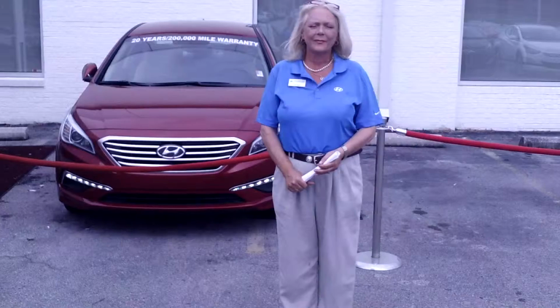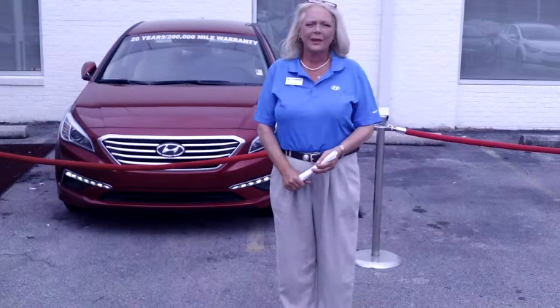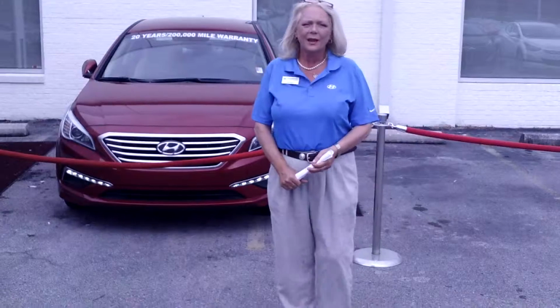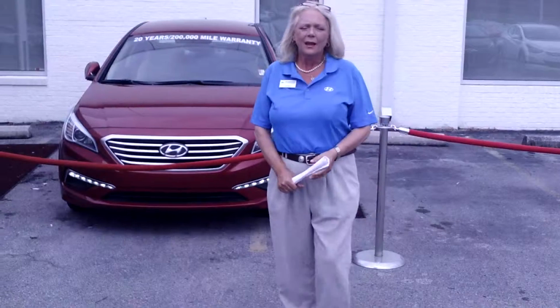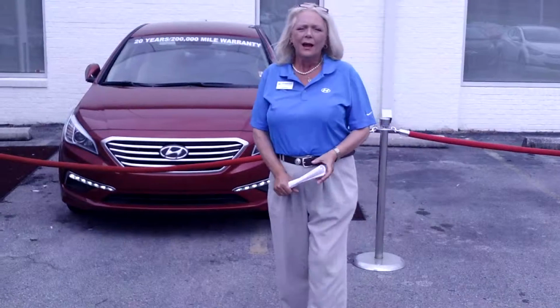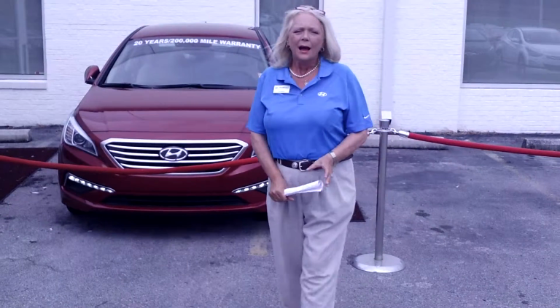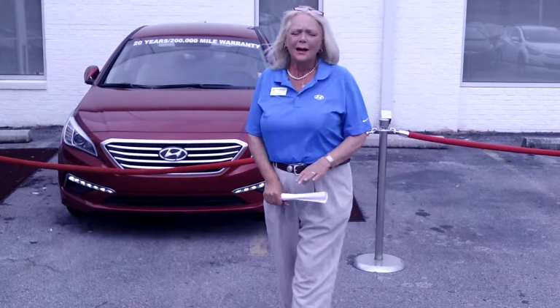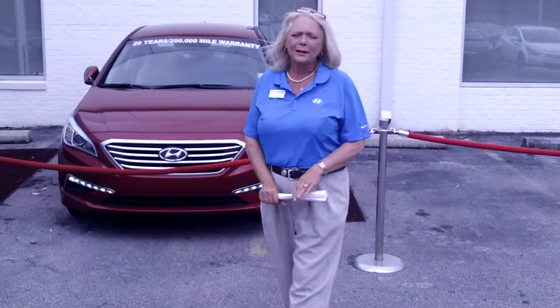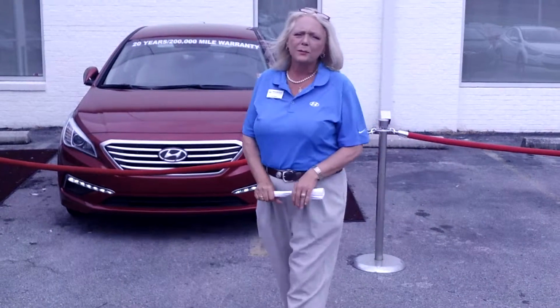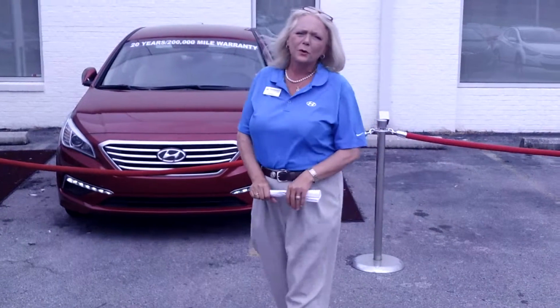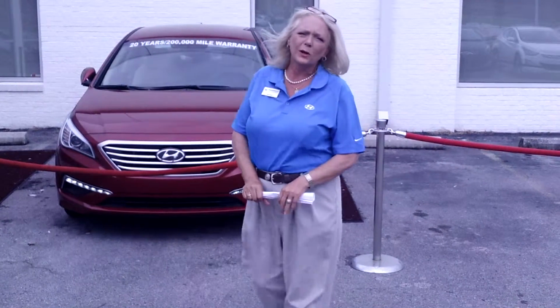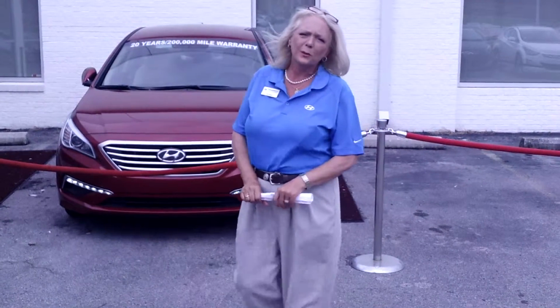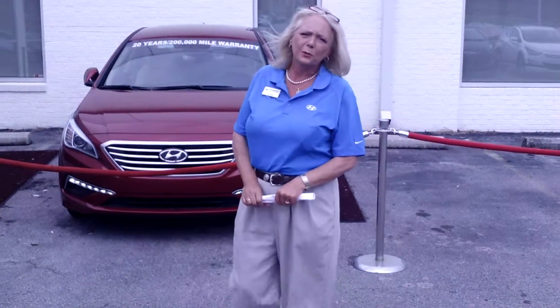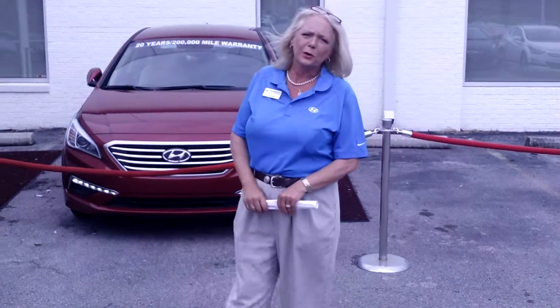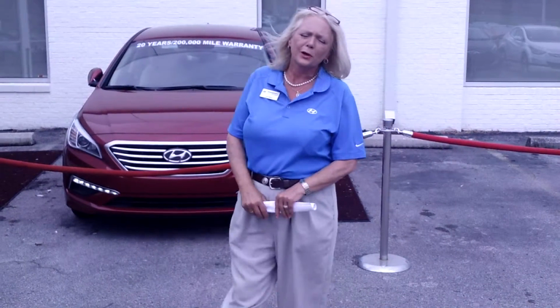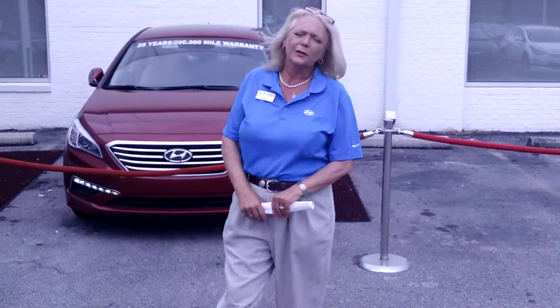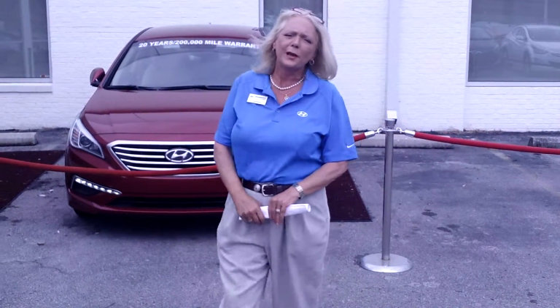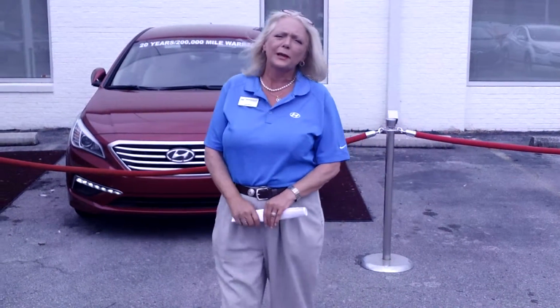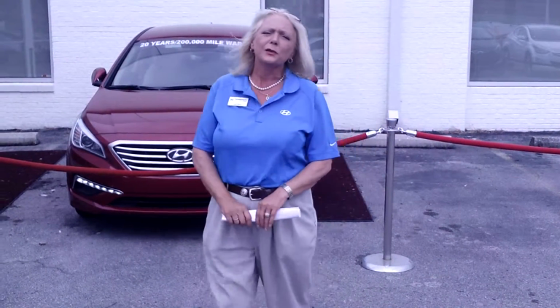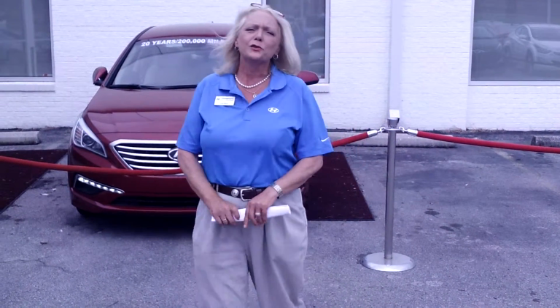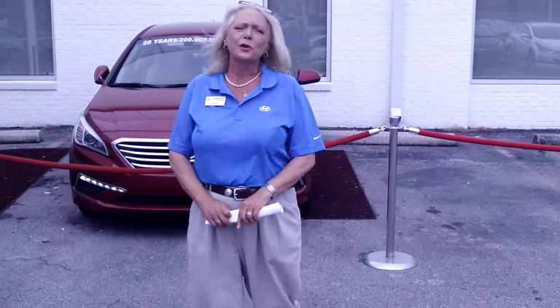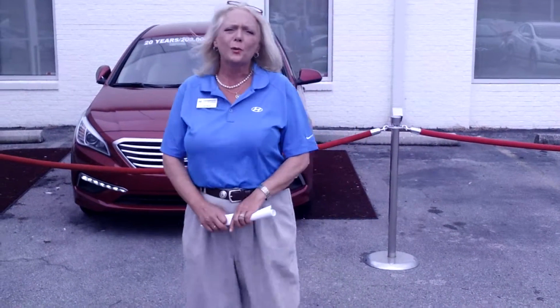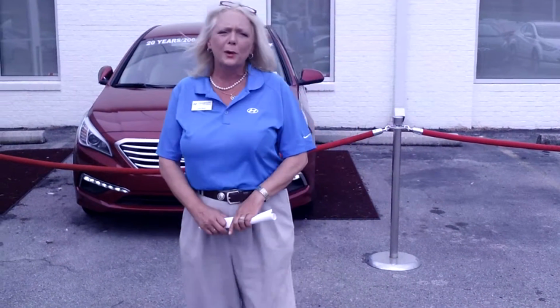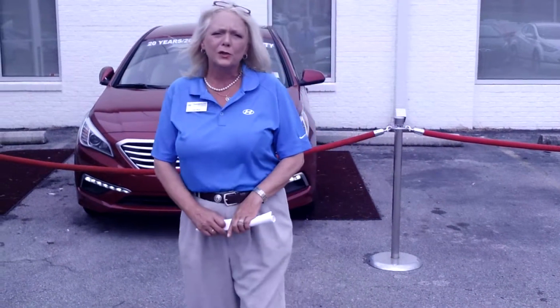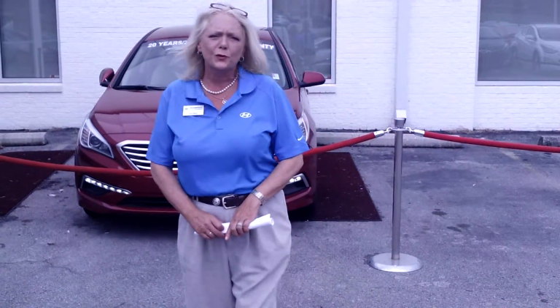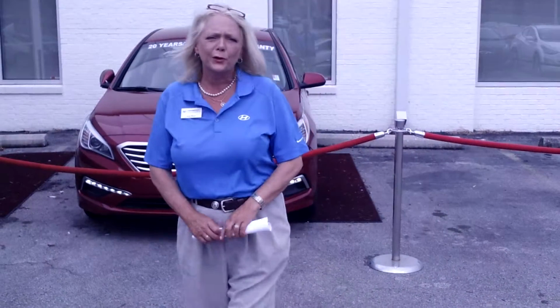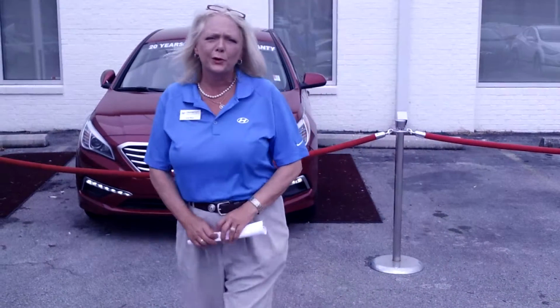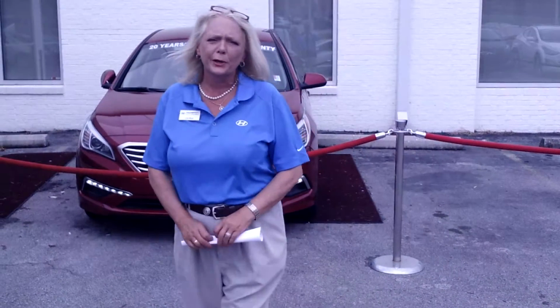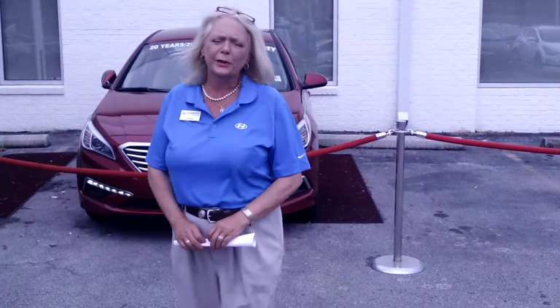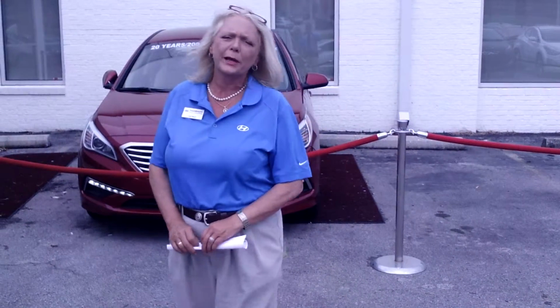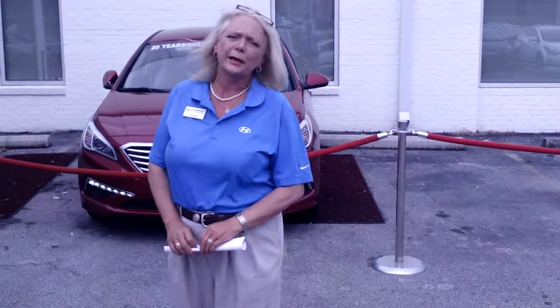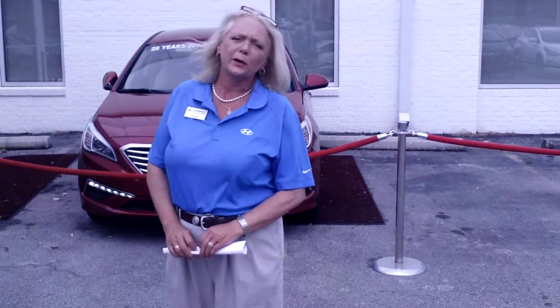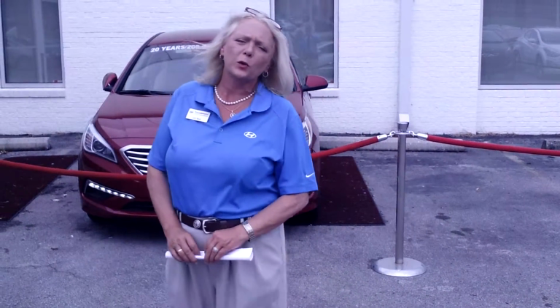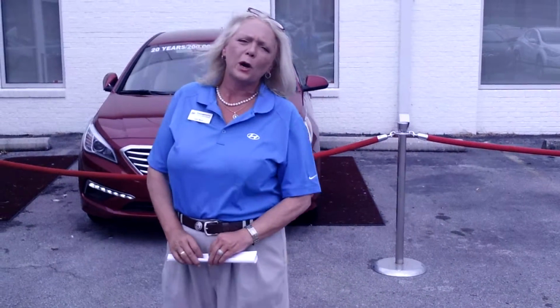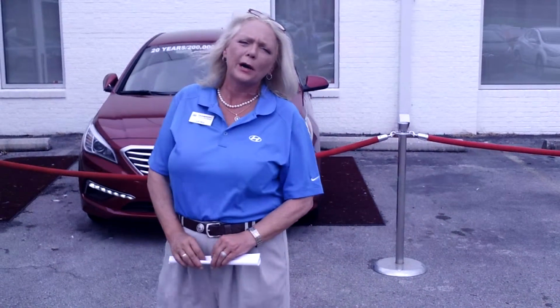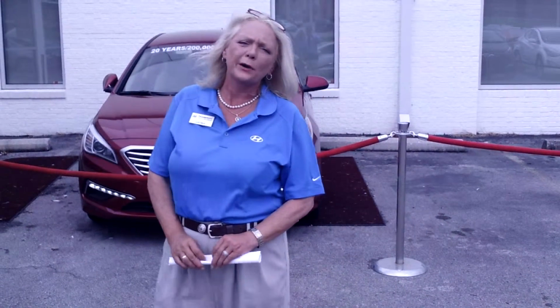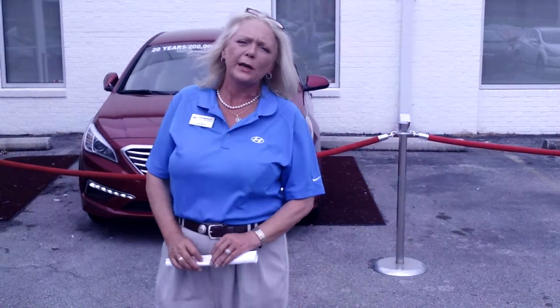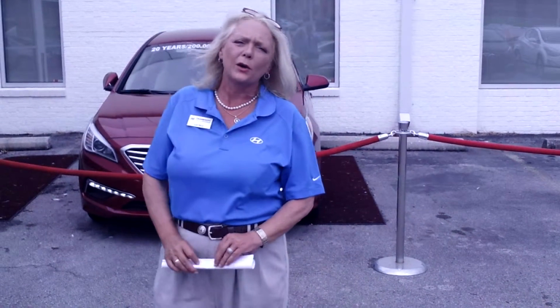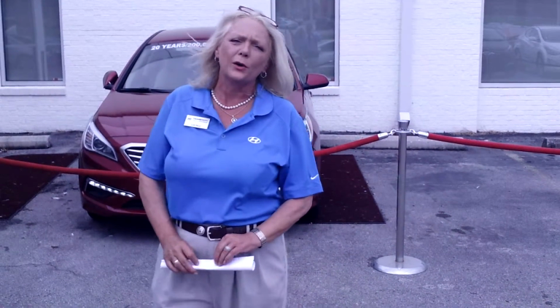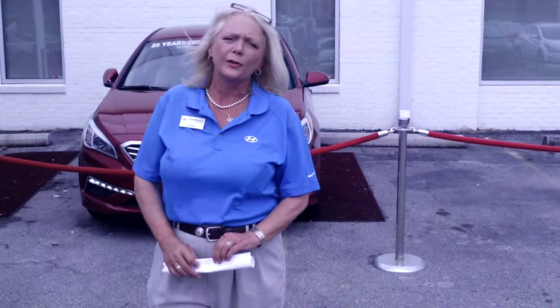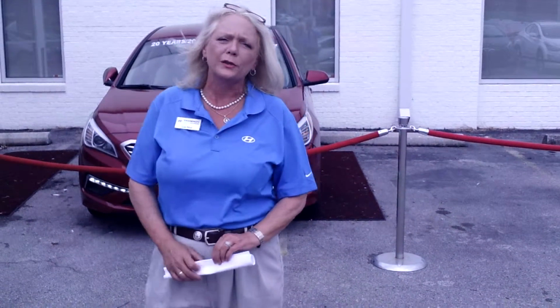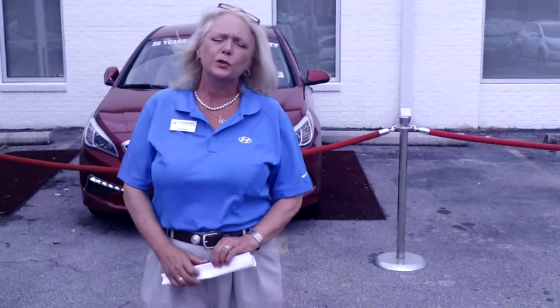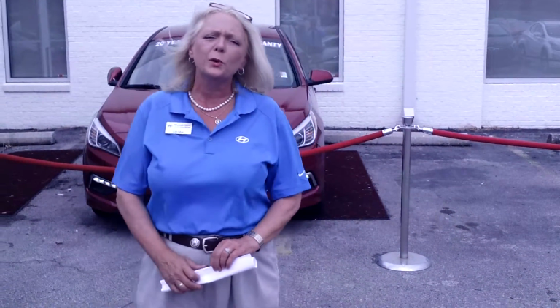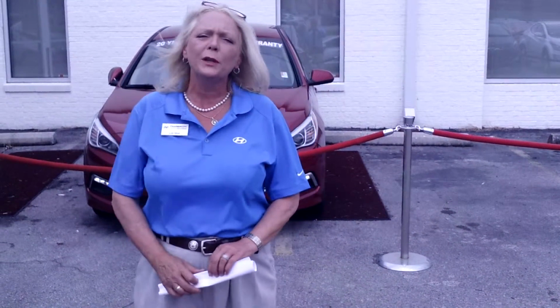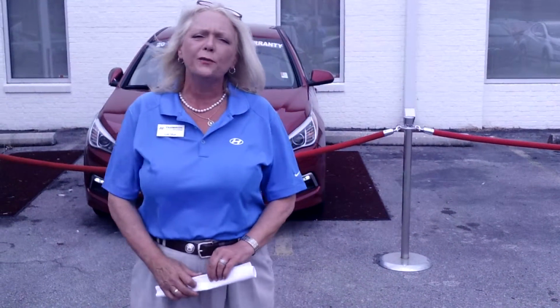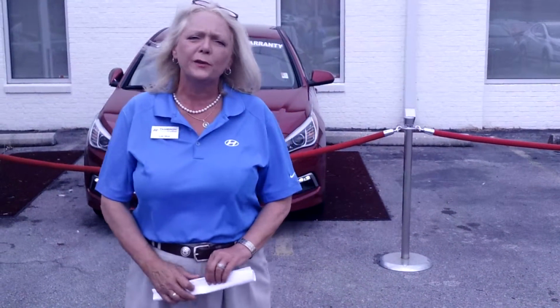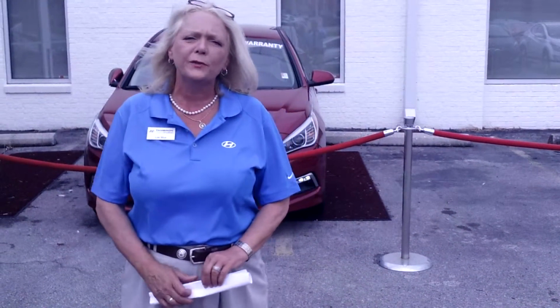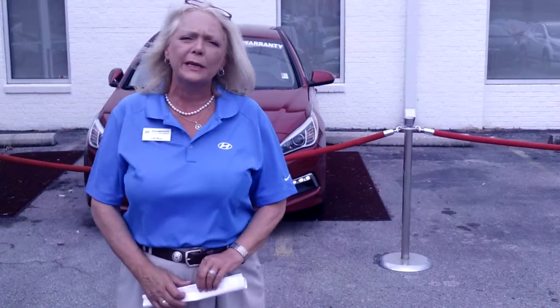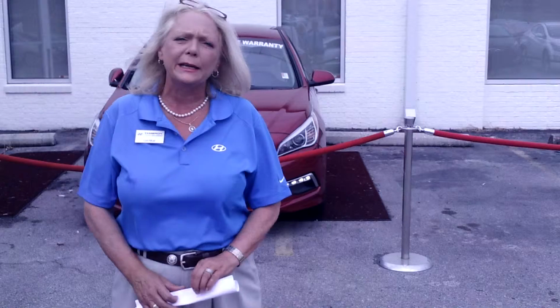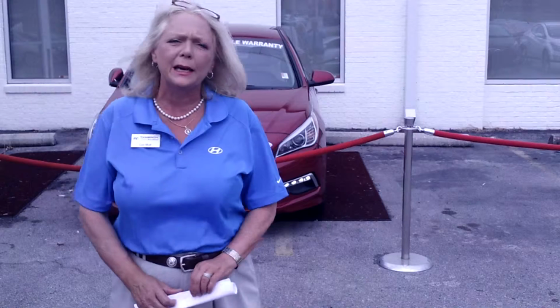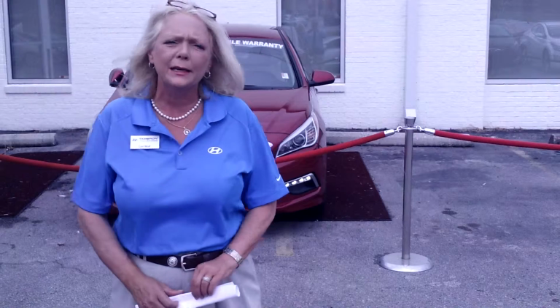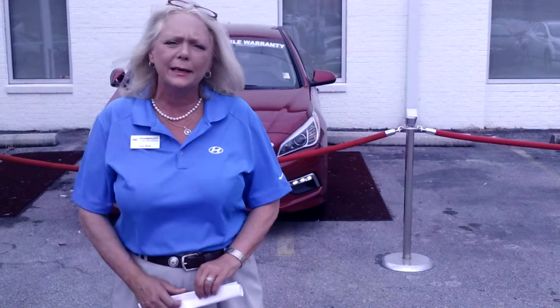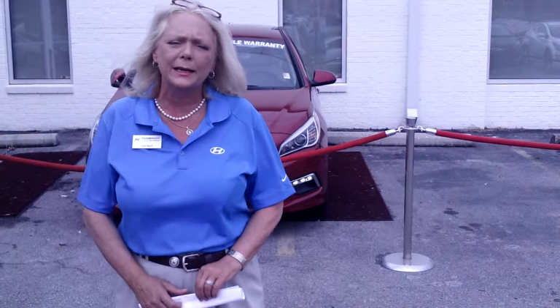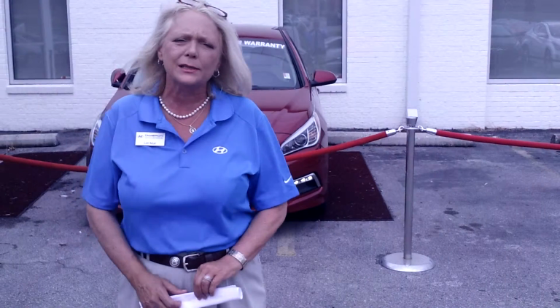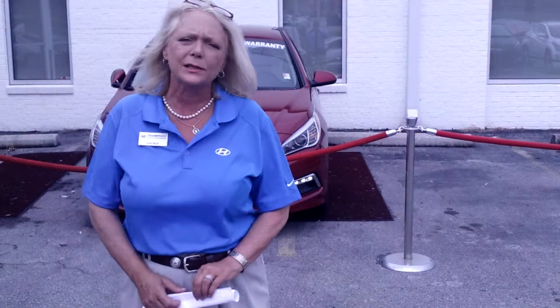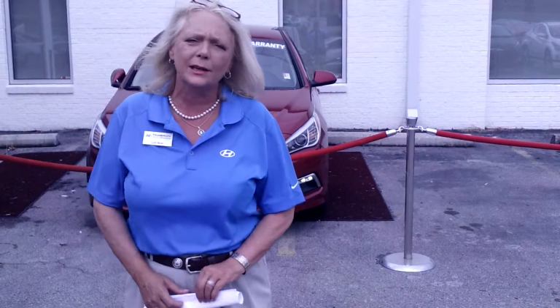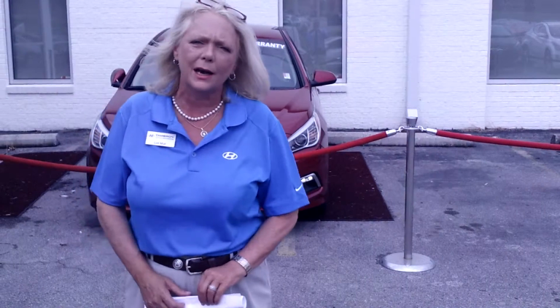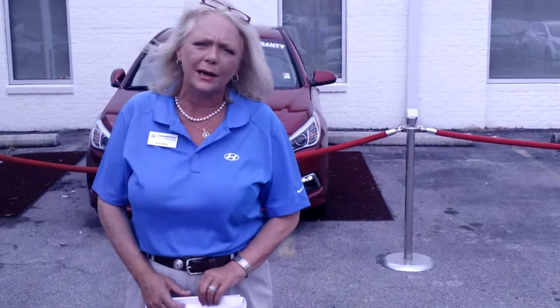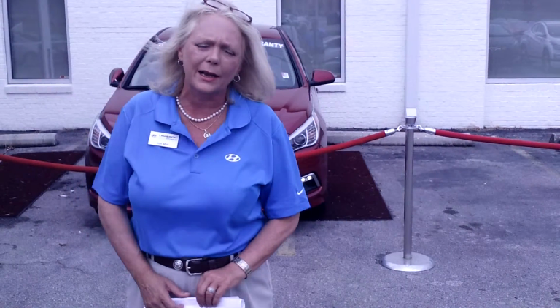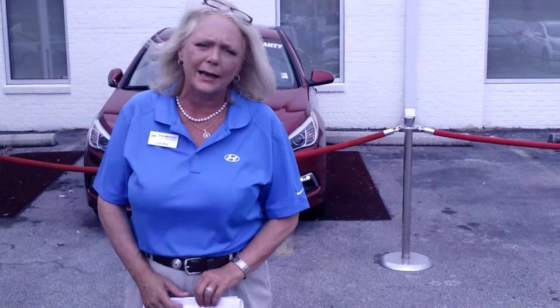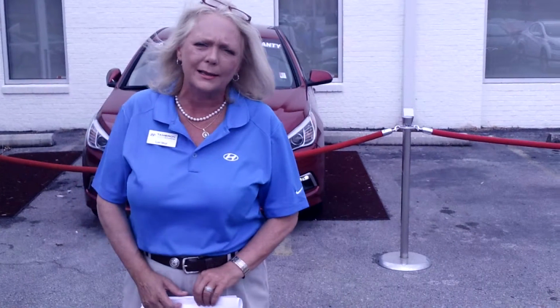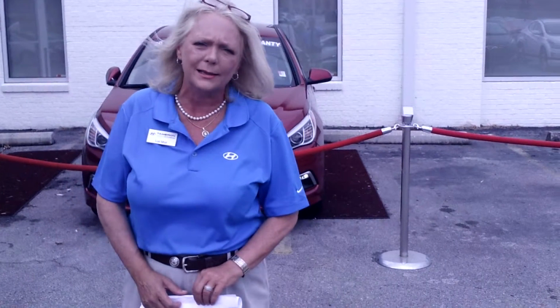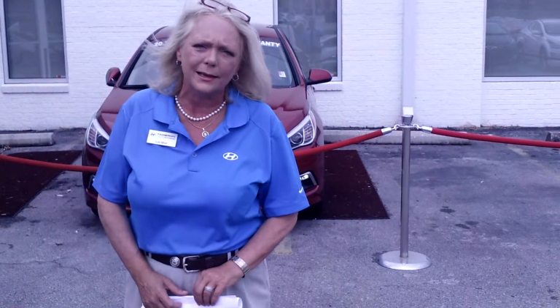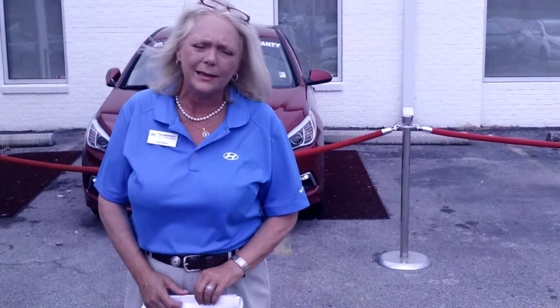Hi, good morning, Brooke. Thank you so much for your internet inquiry on the 2015 Hyundai Sonata SE.